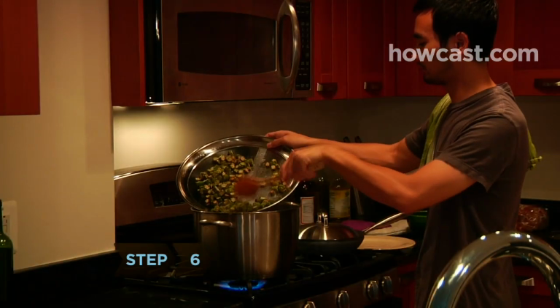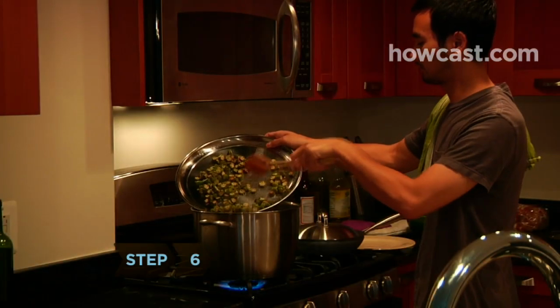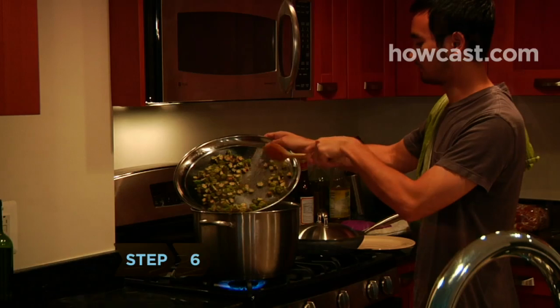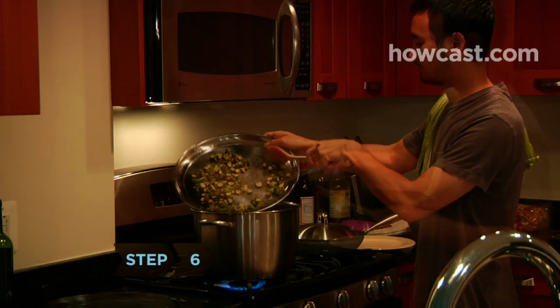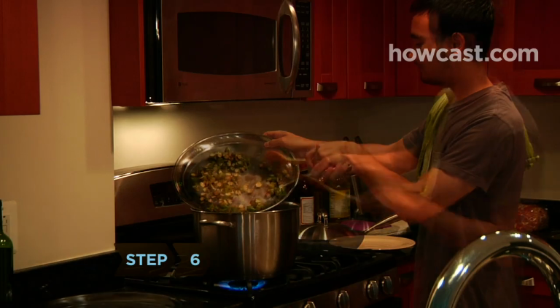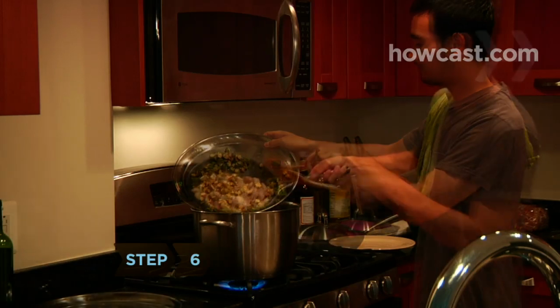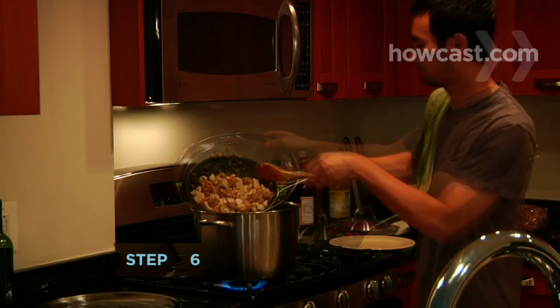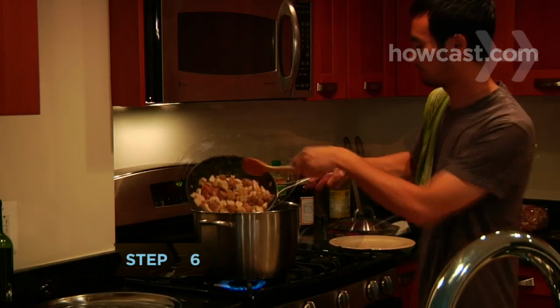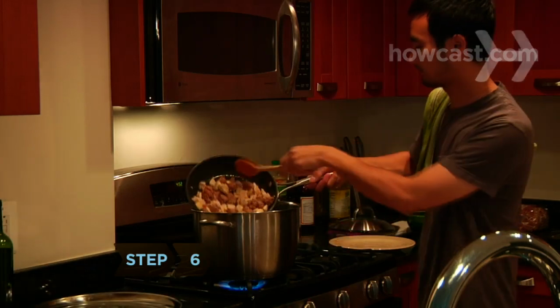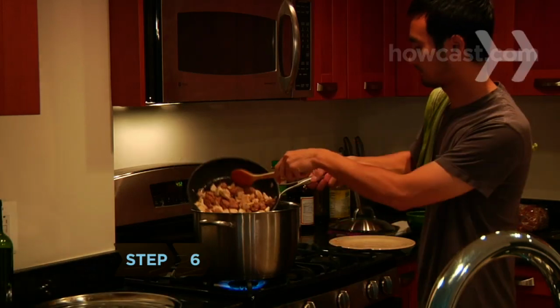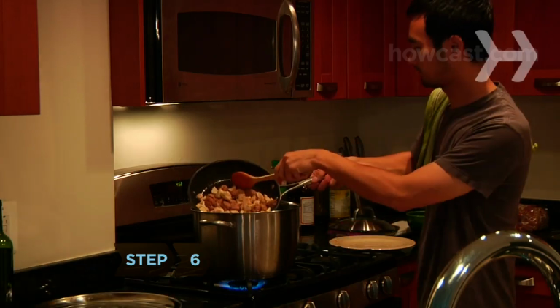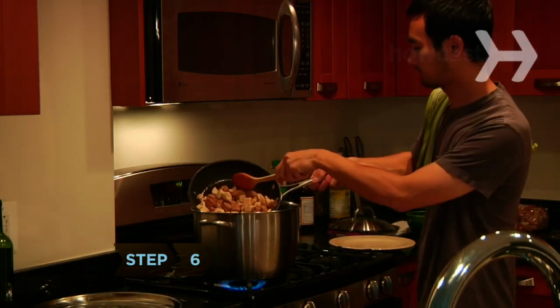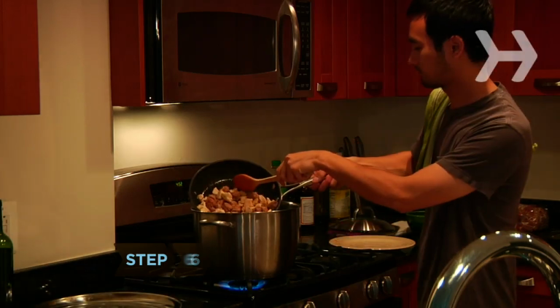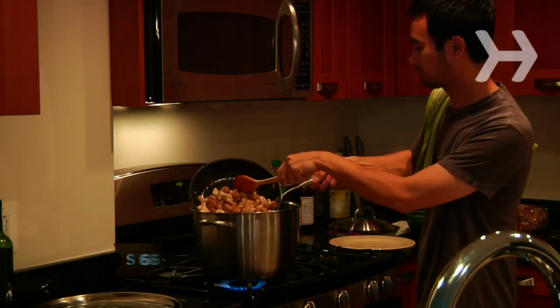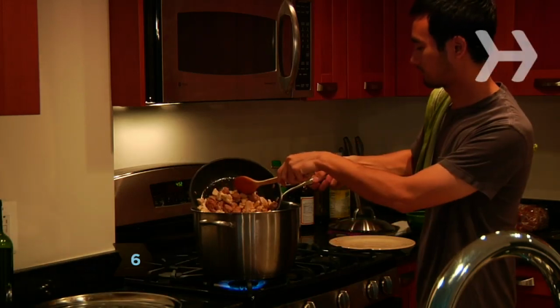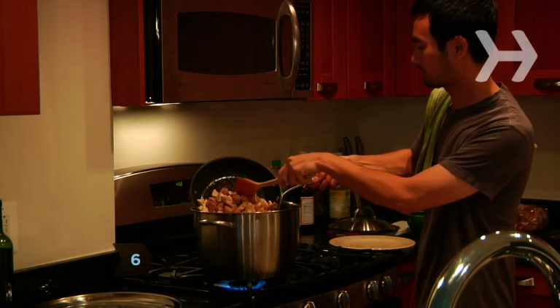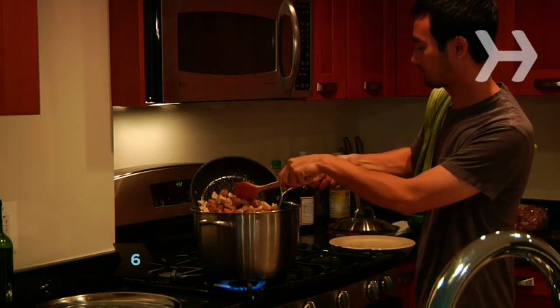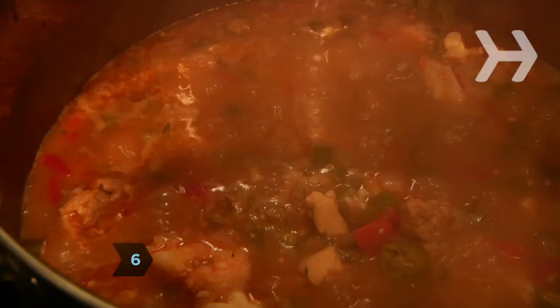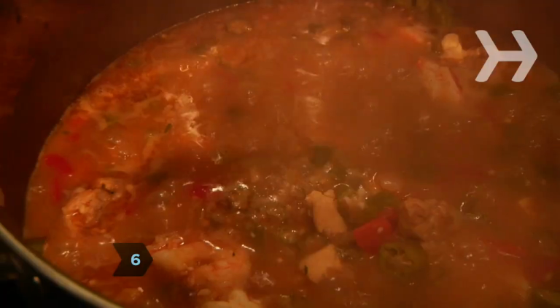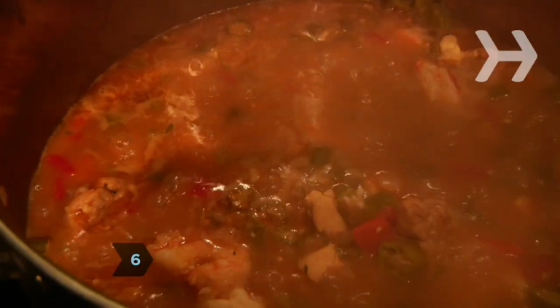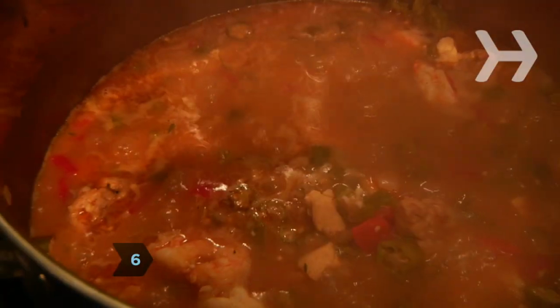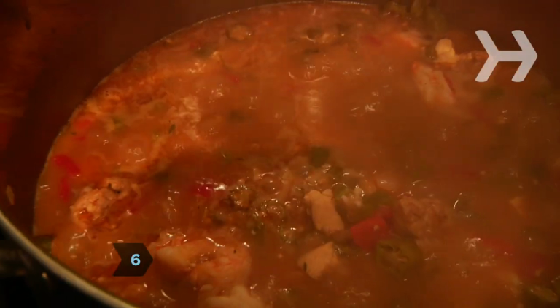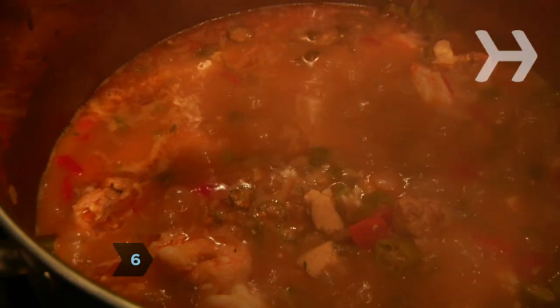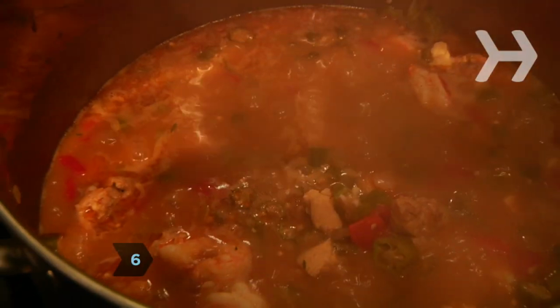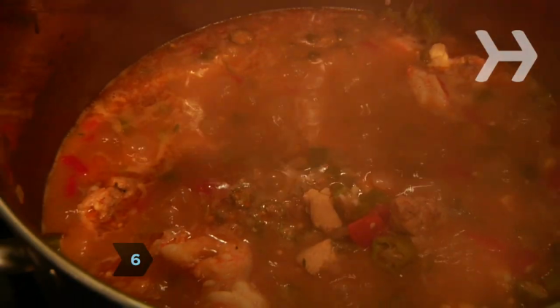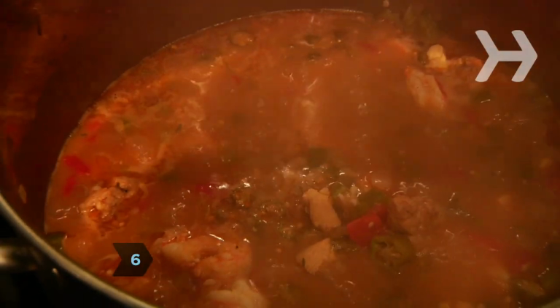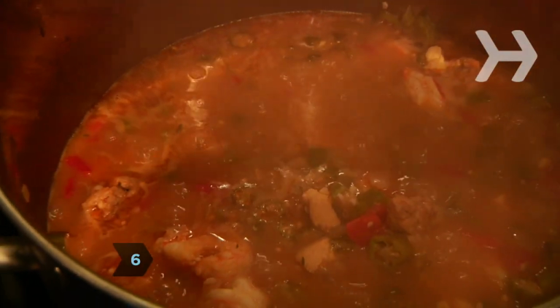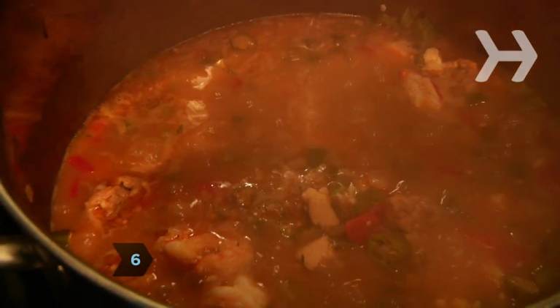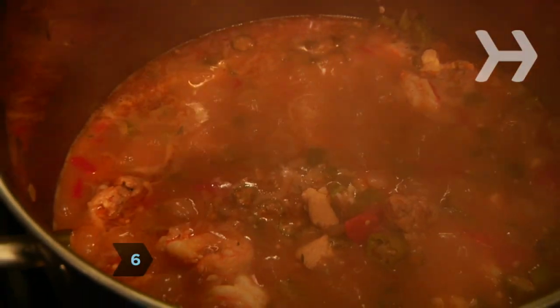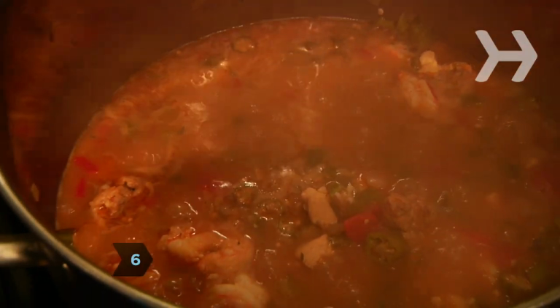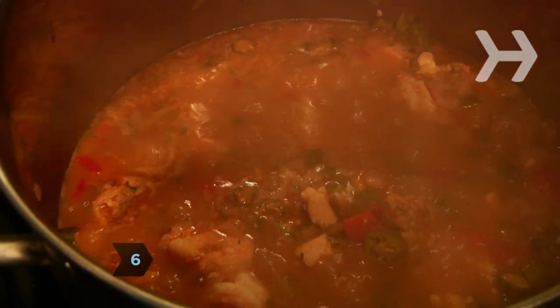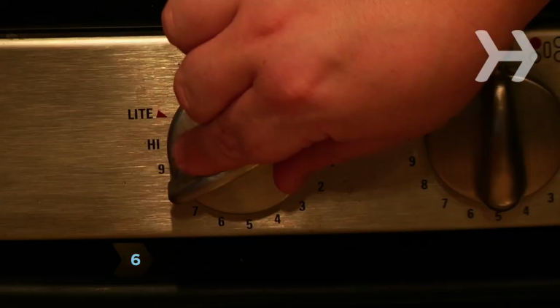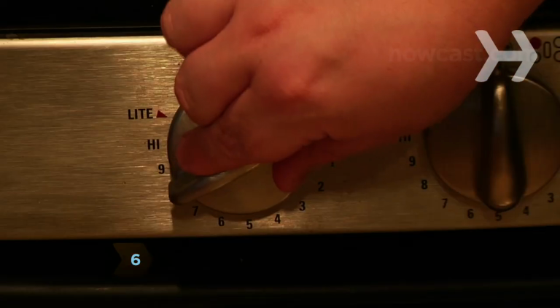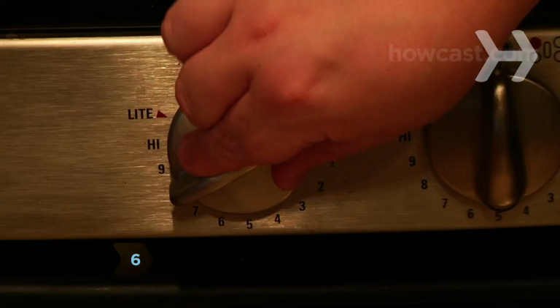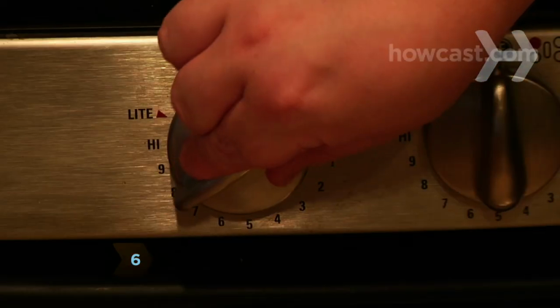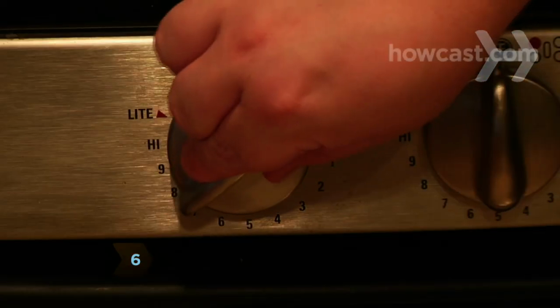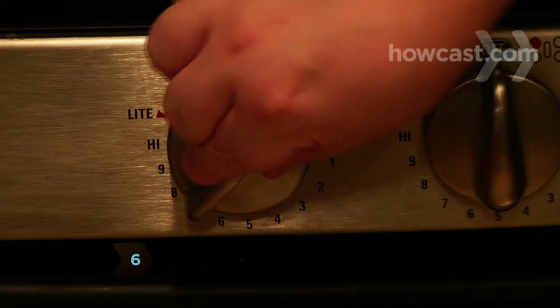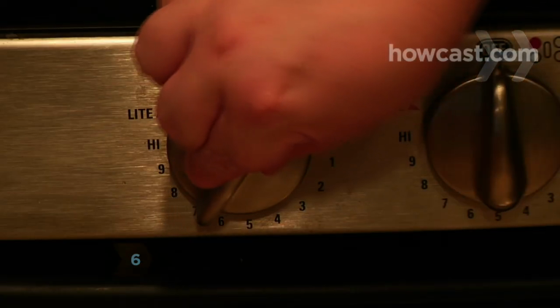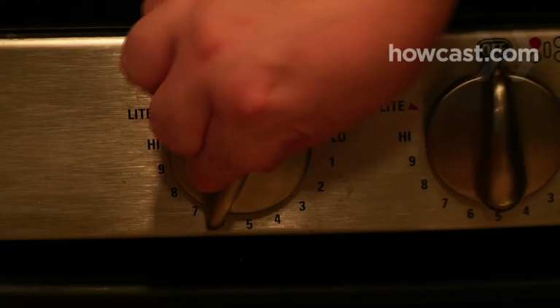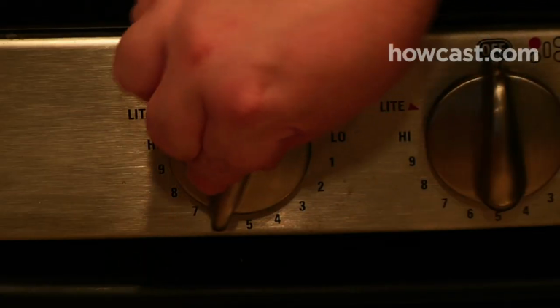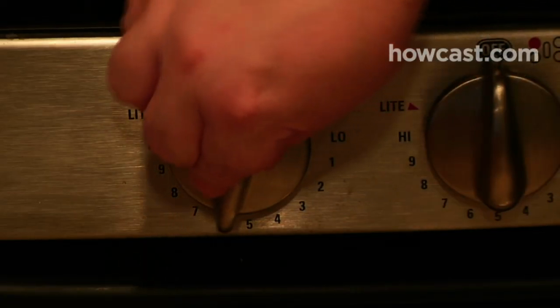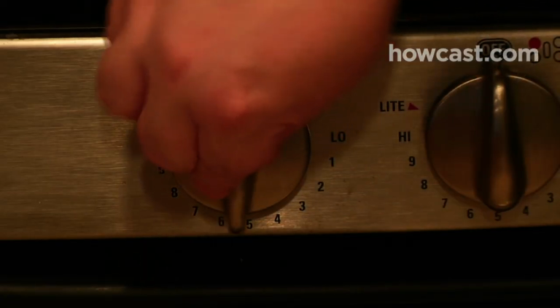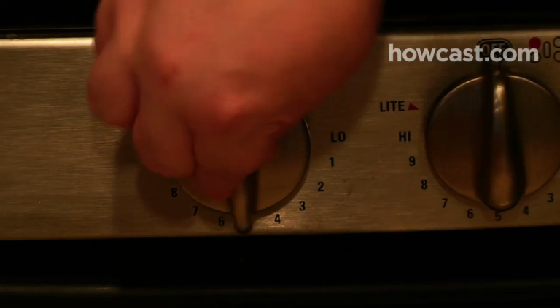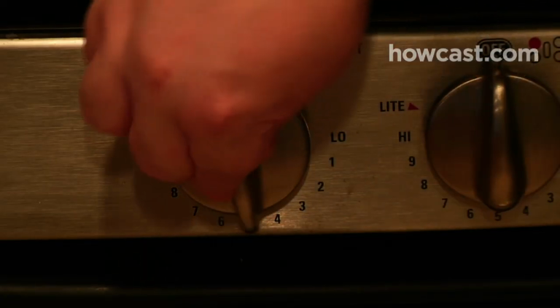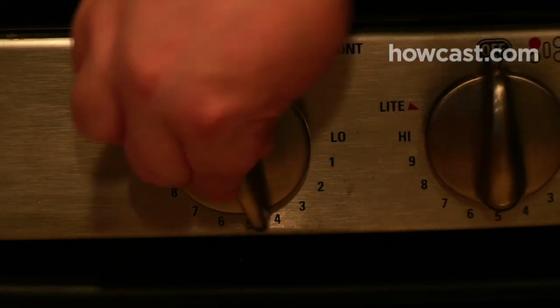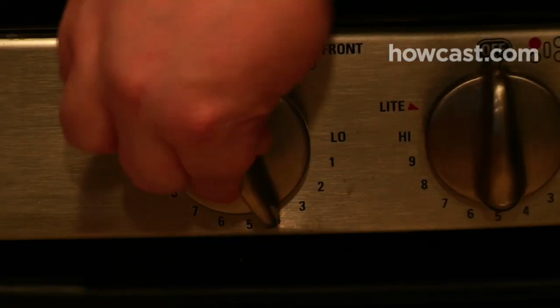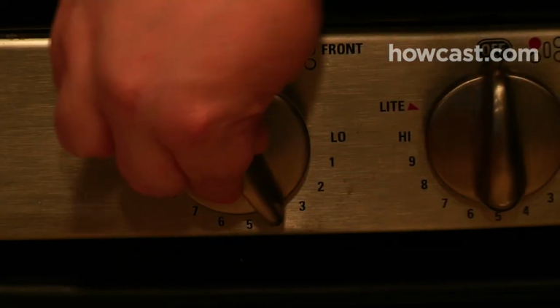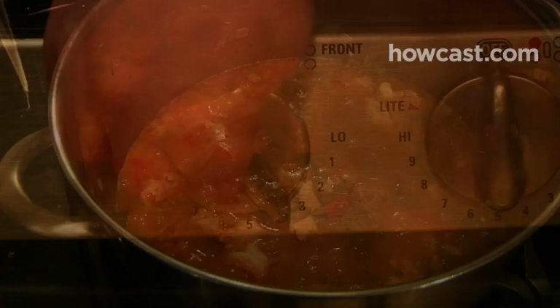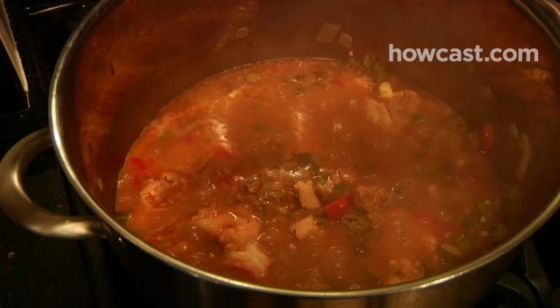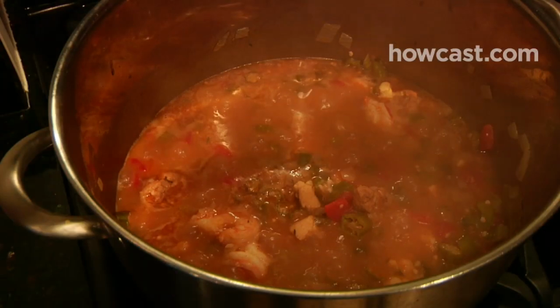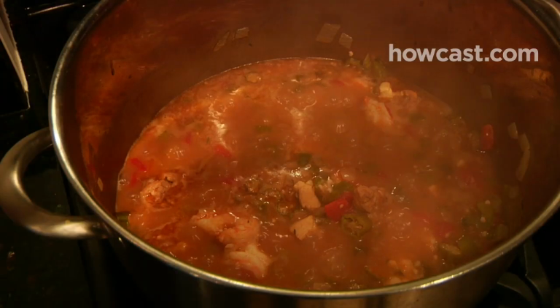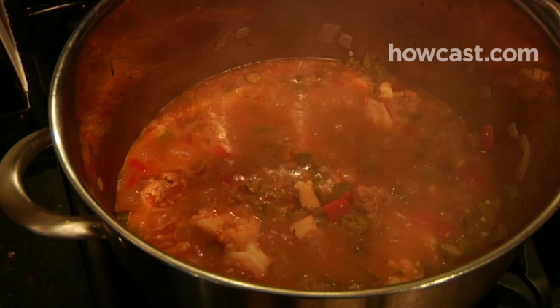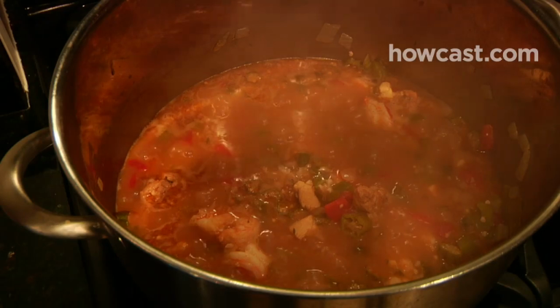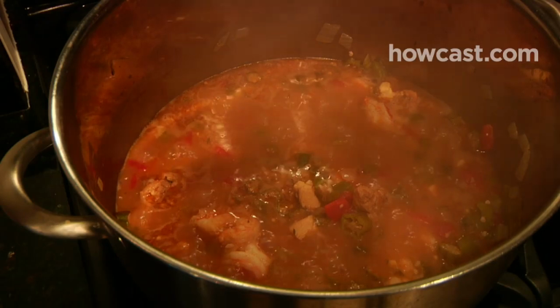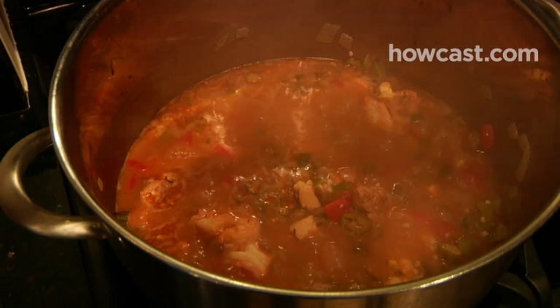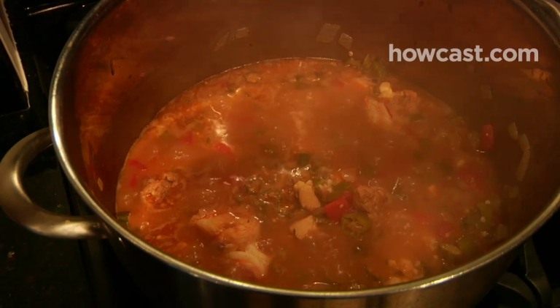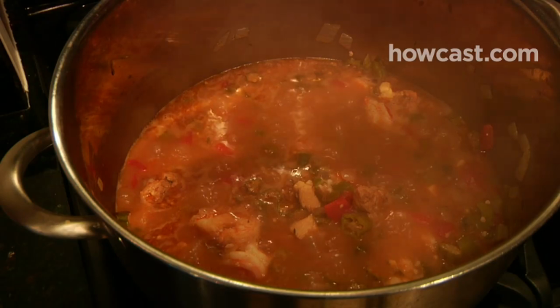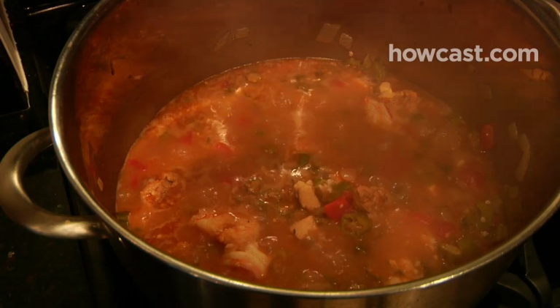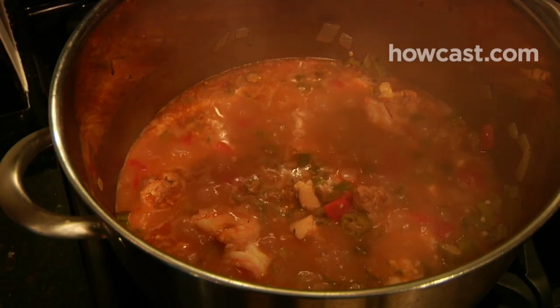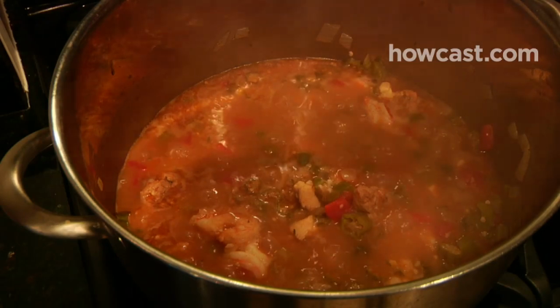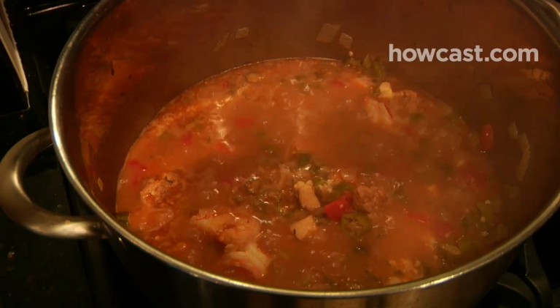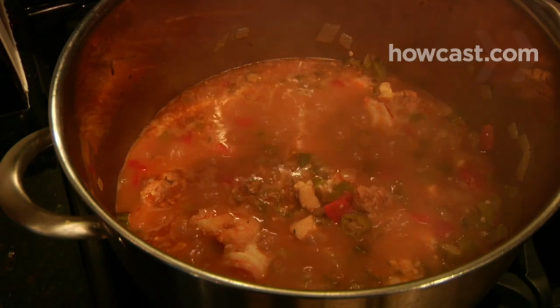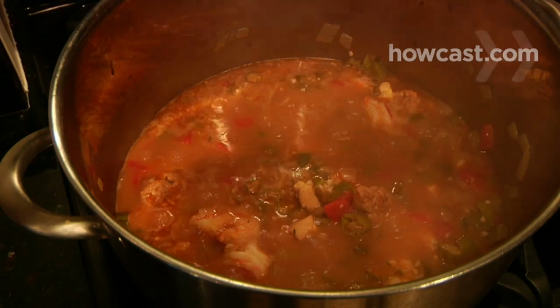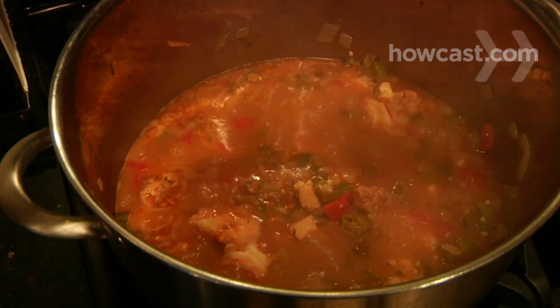Step 6. Add the okra and meat, bring to a boil, reduce heat, and simmer until it reaches the desired thickness. Add salt to taste.